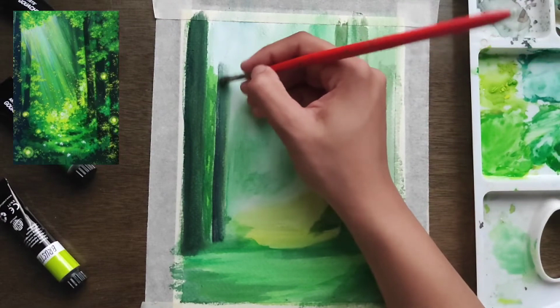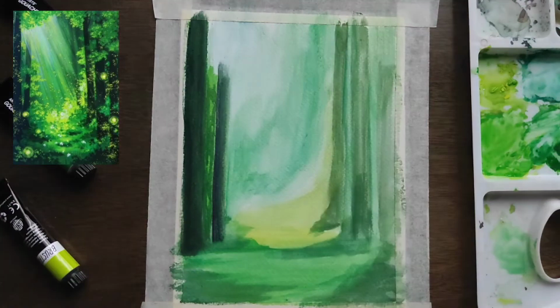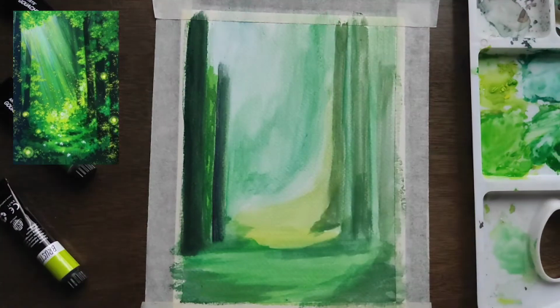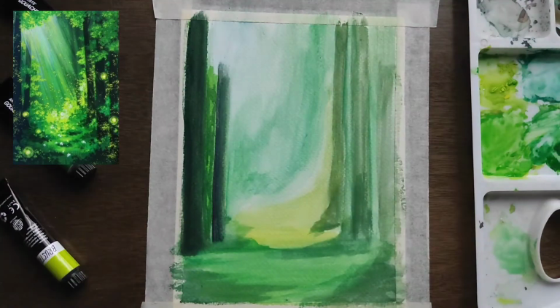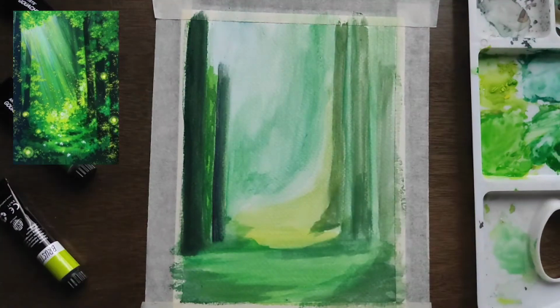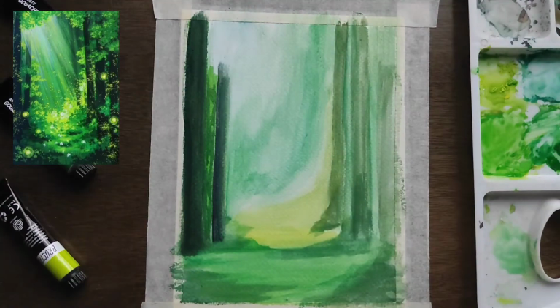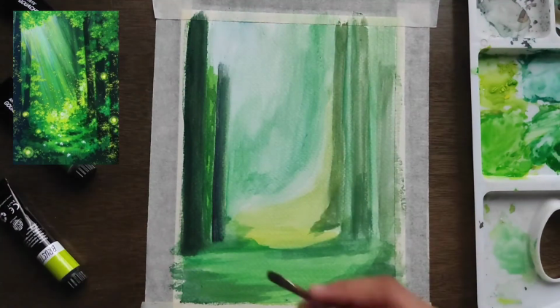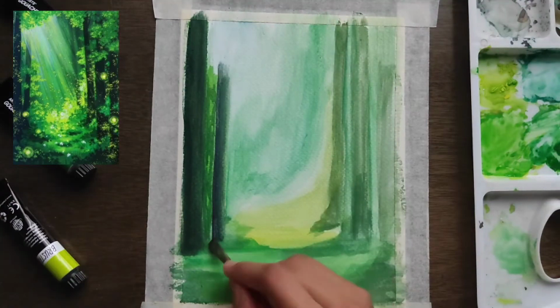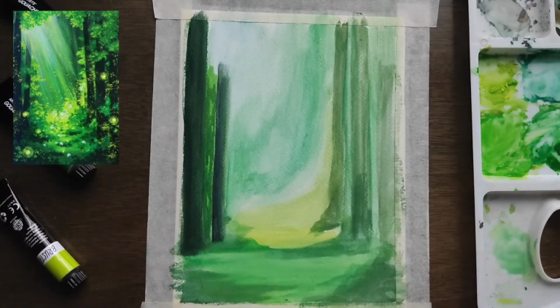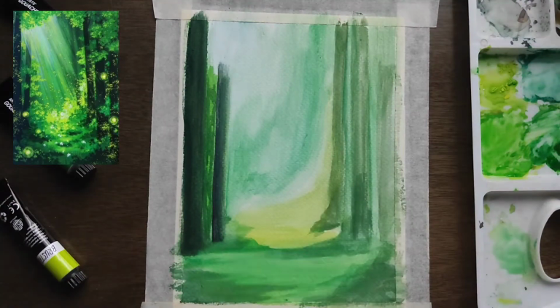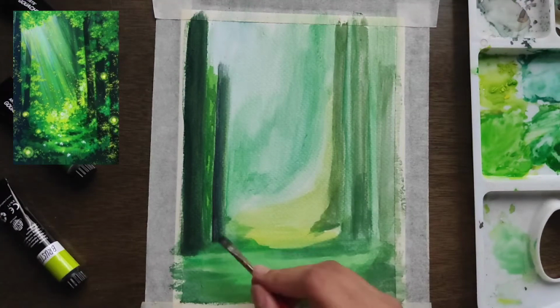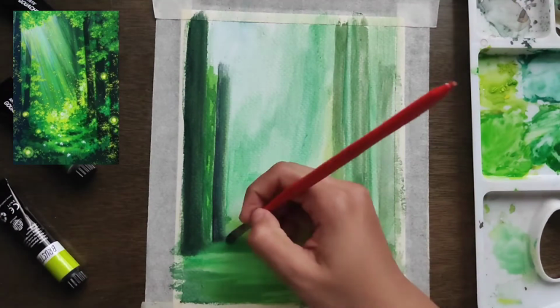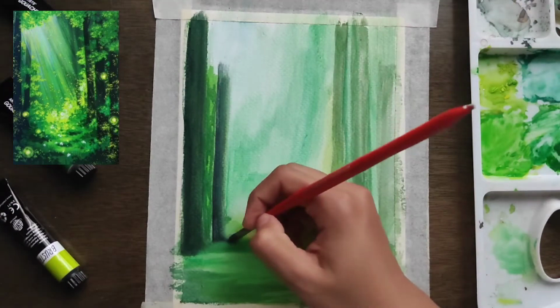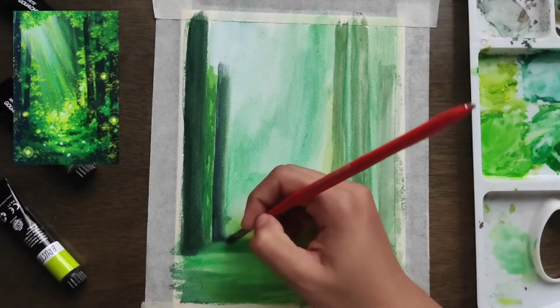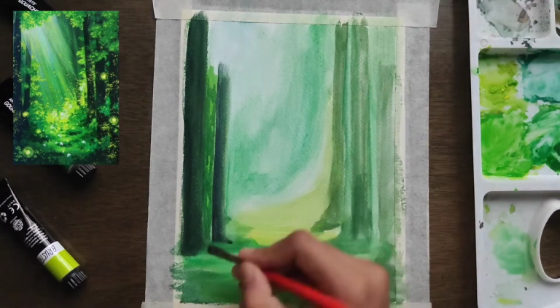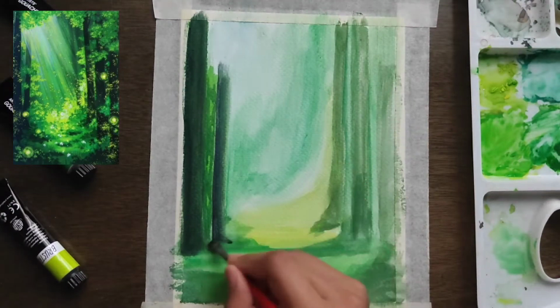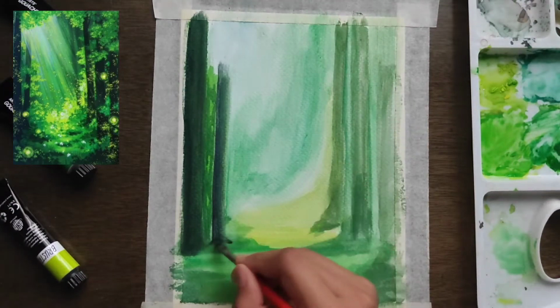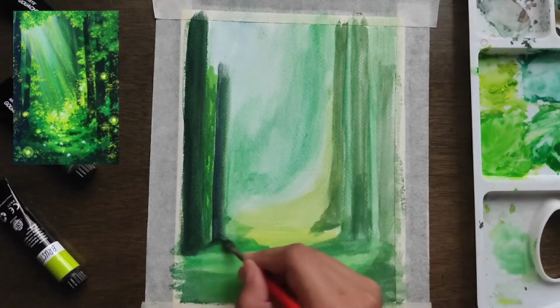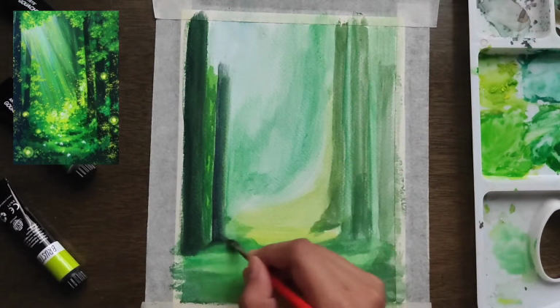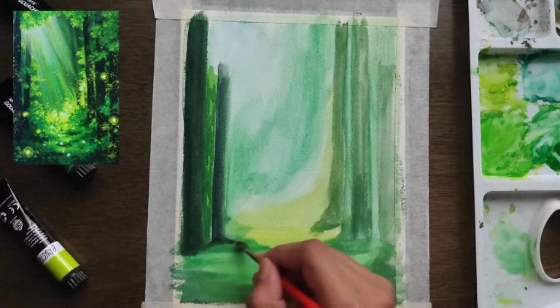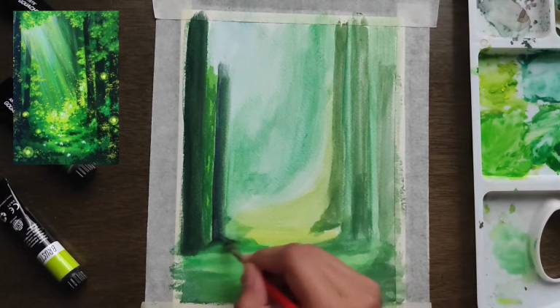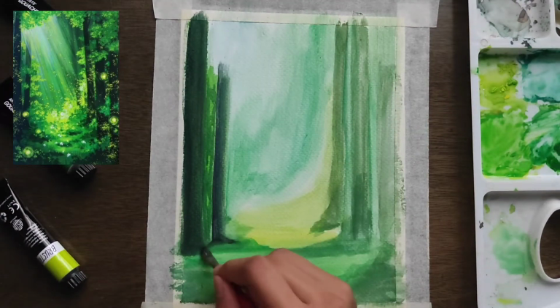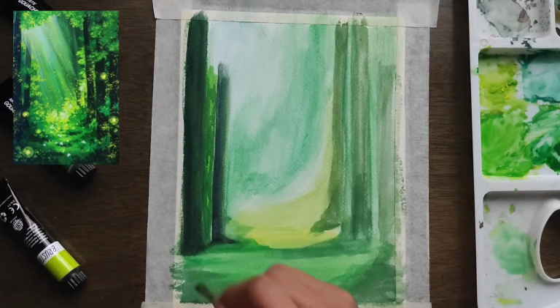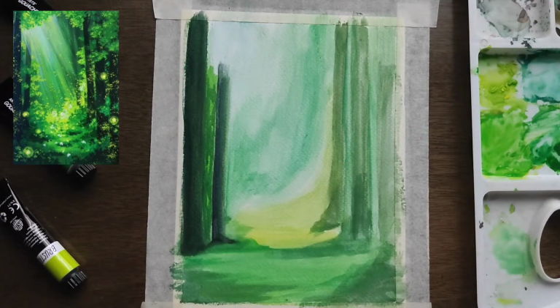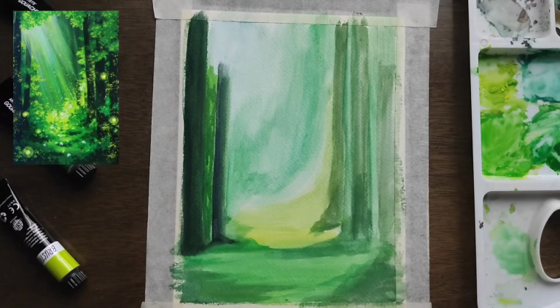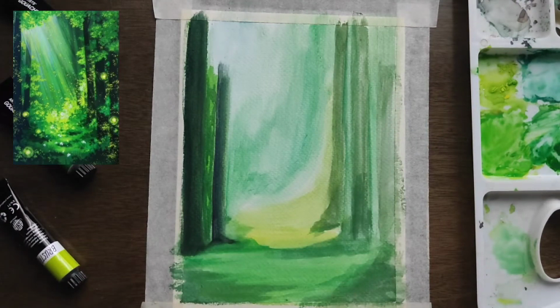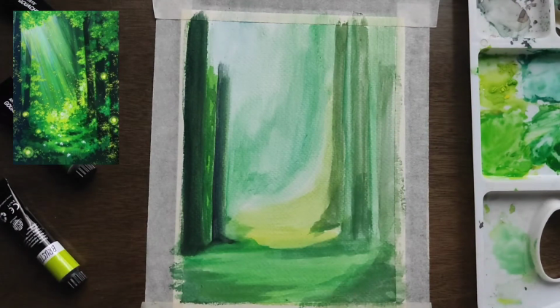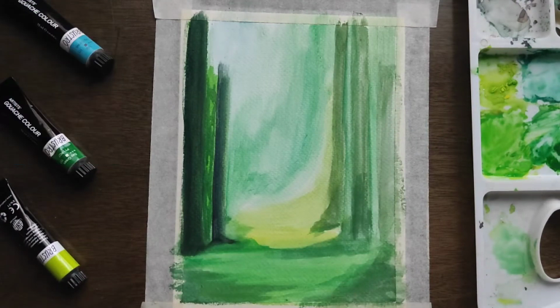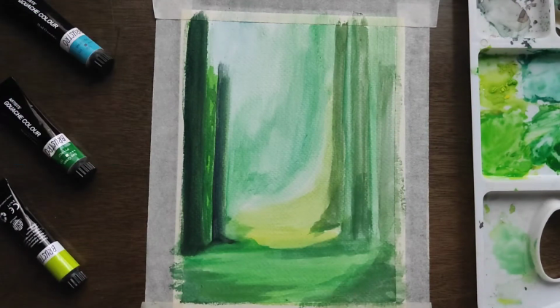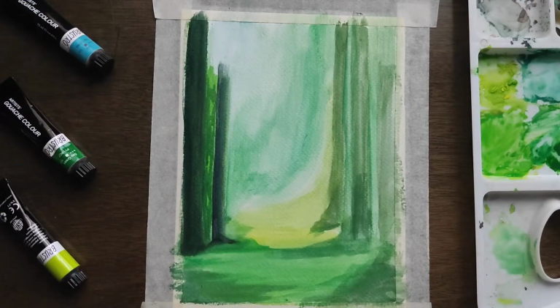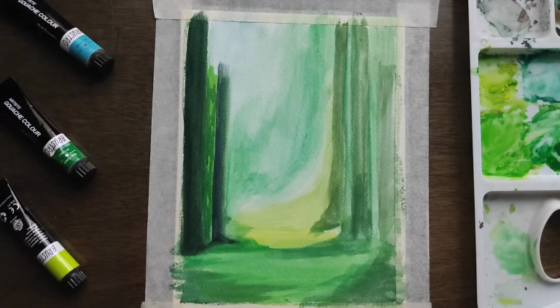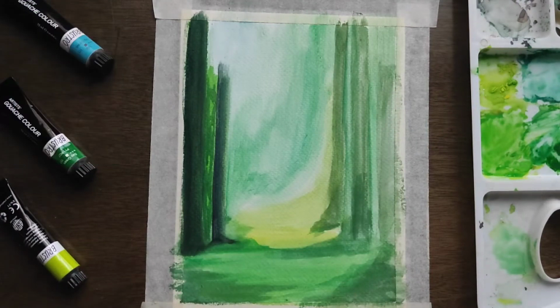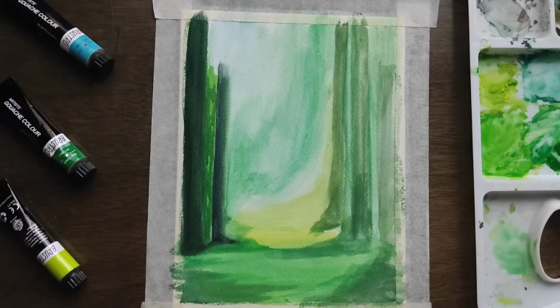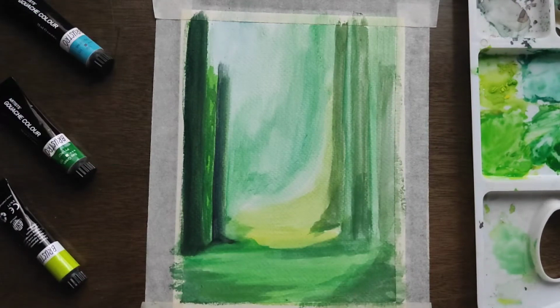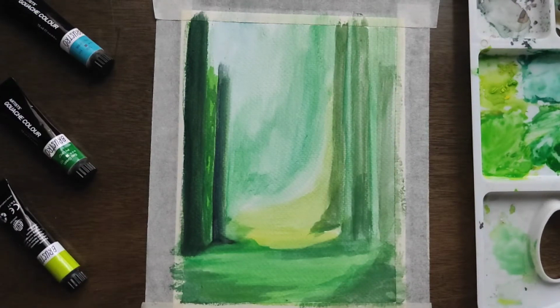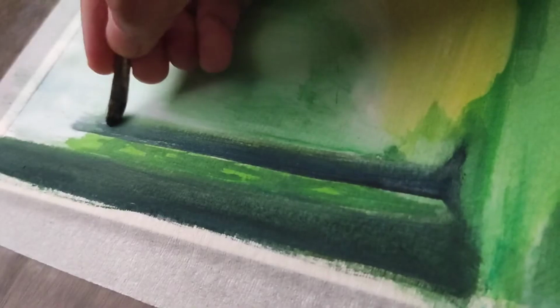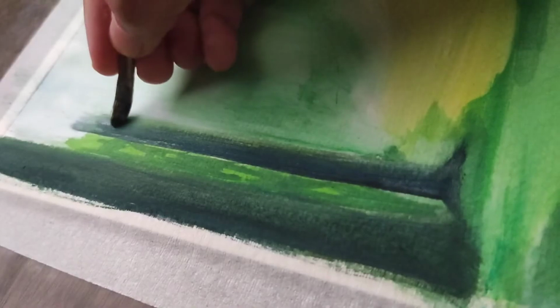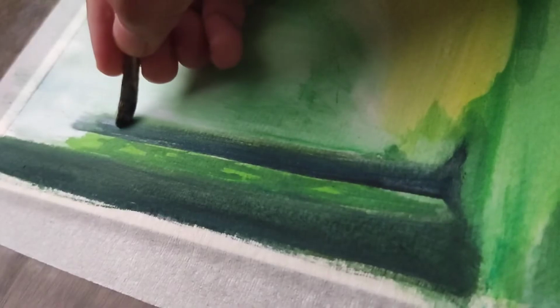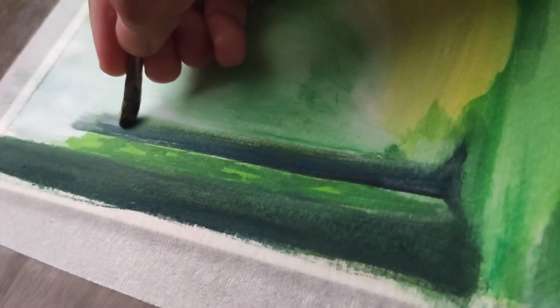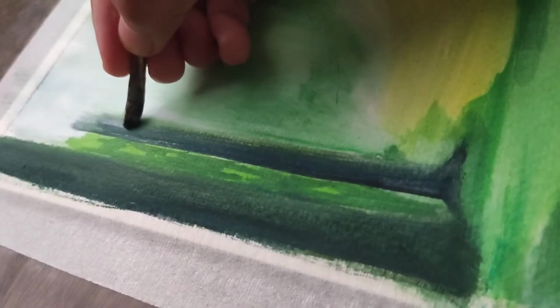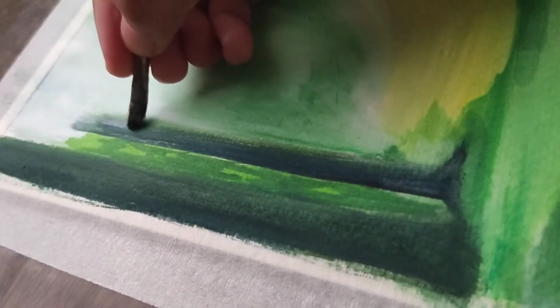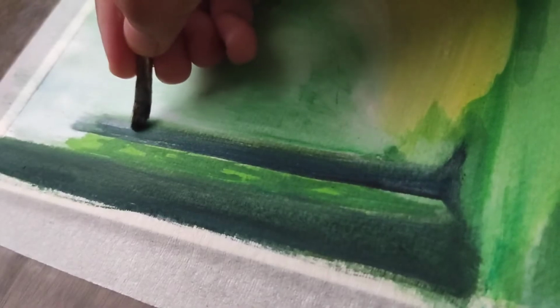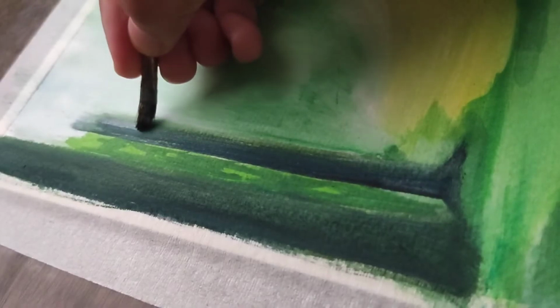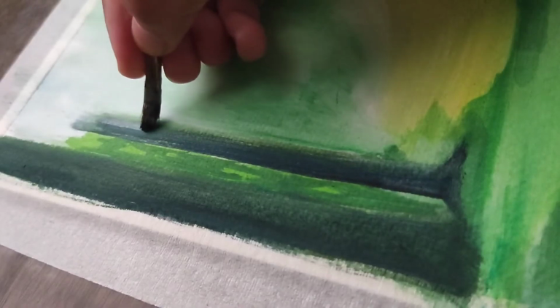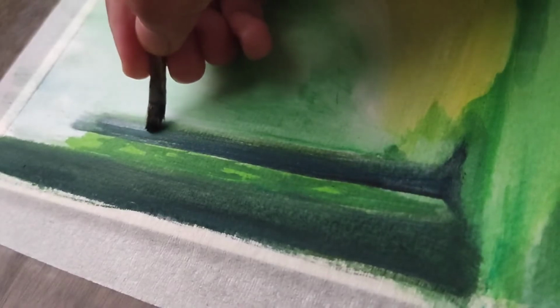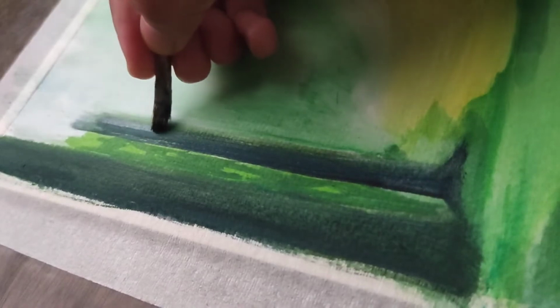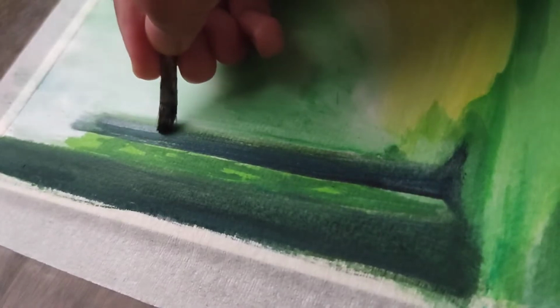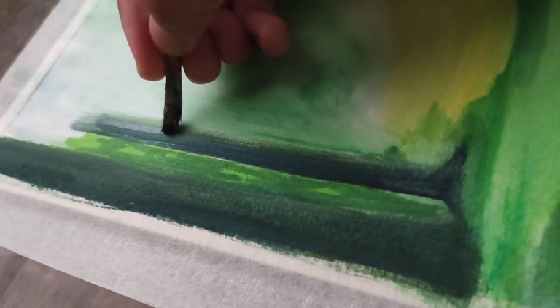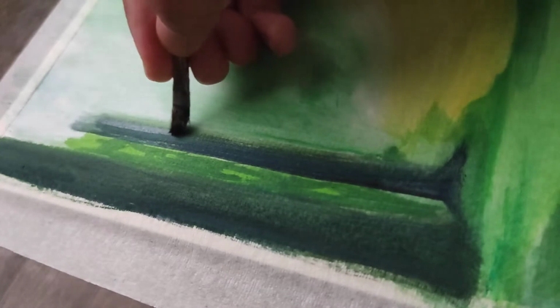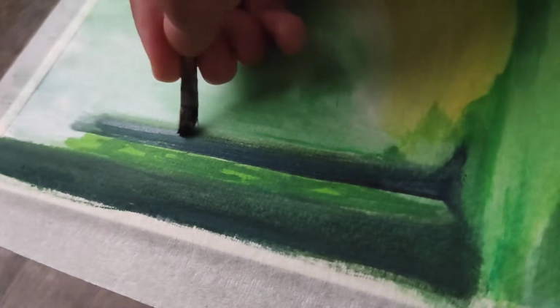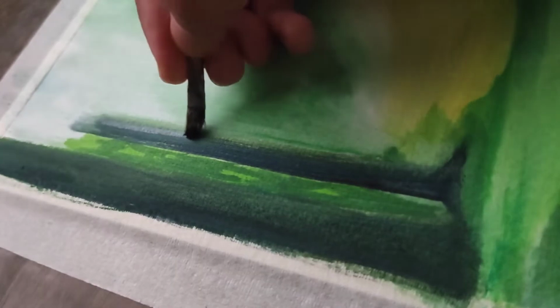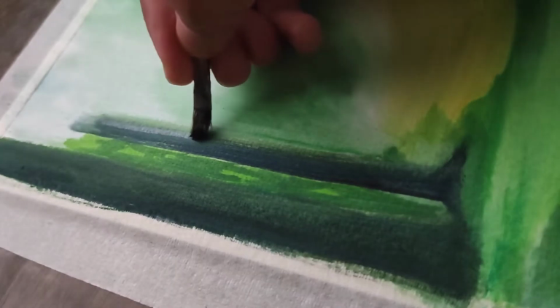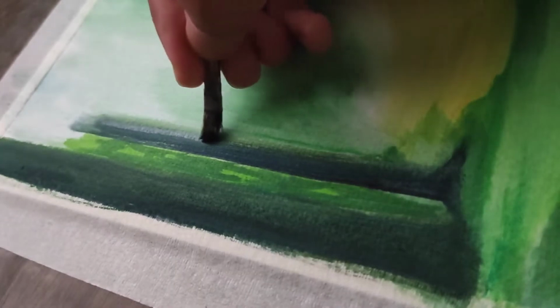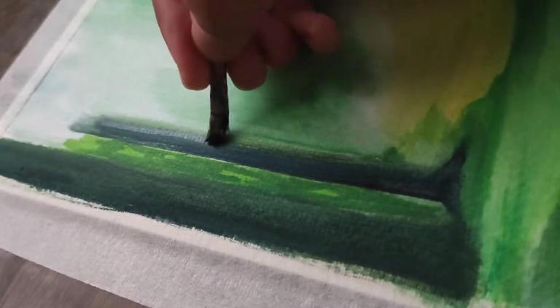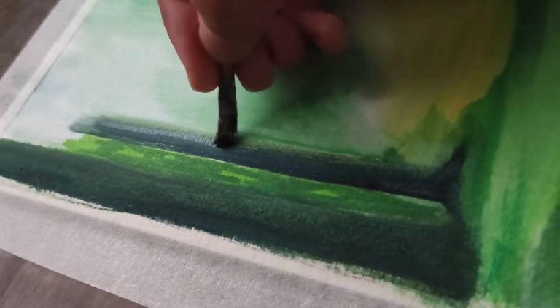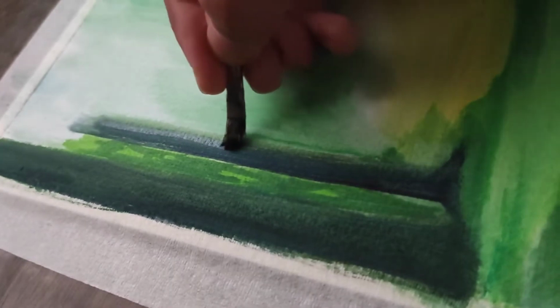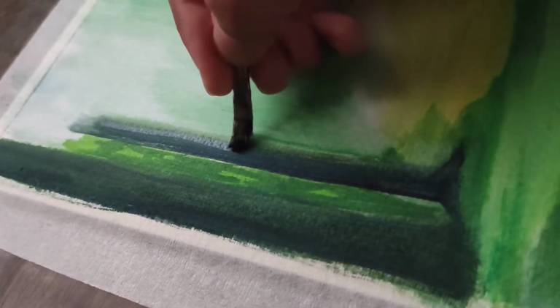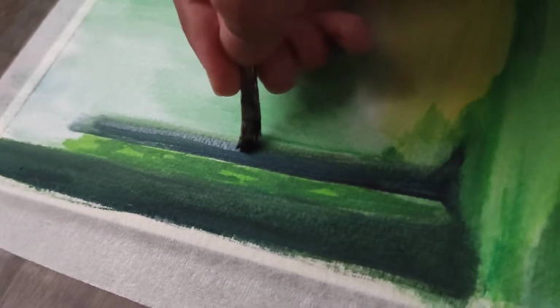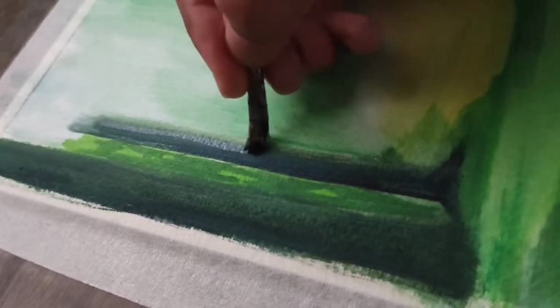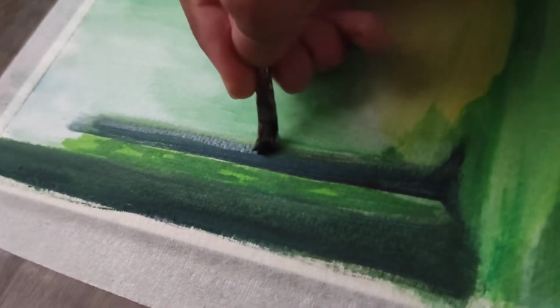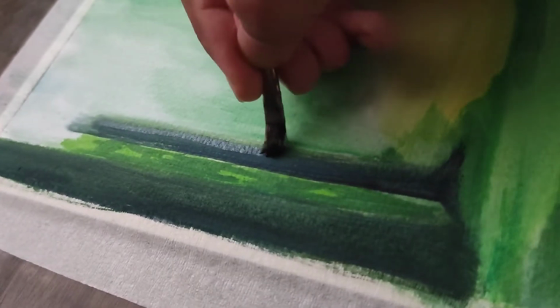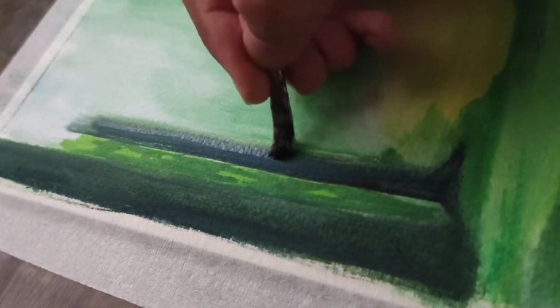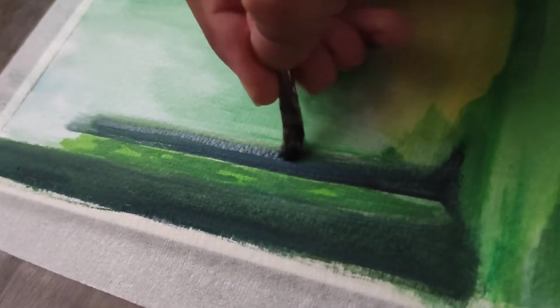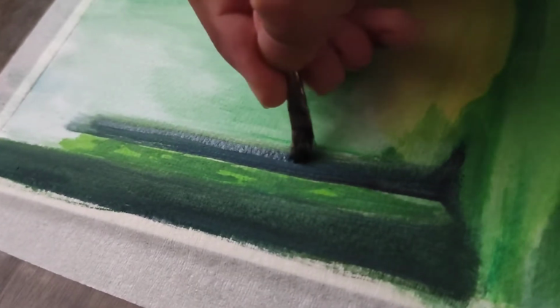Once again guys, this is just a reference picture. We won't do an exact copy of this, but it will be our reference for the day.